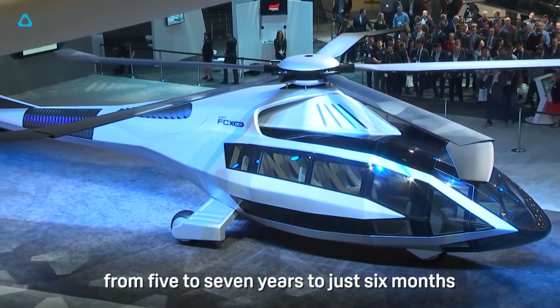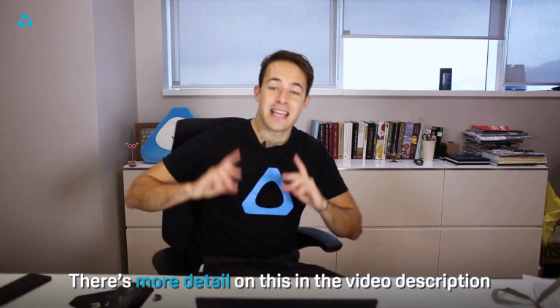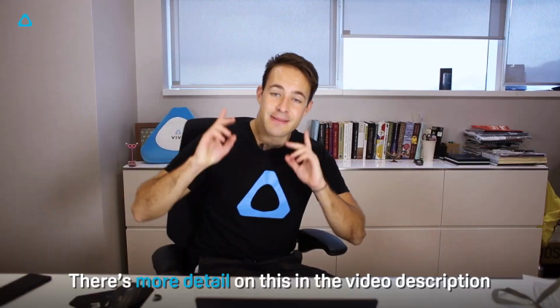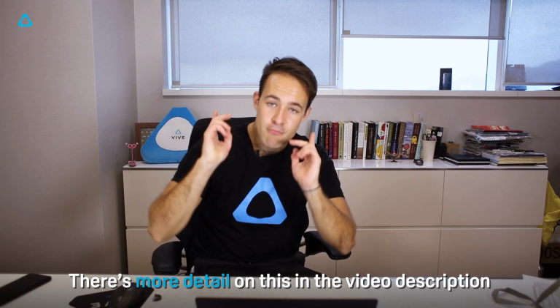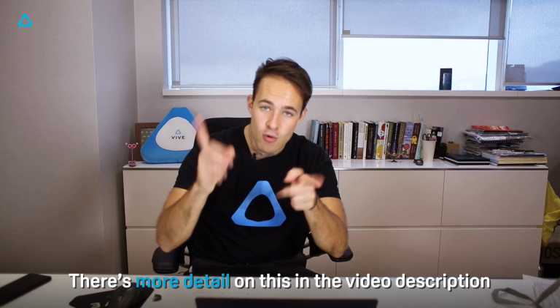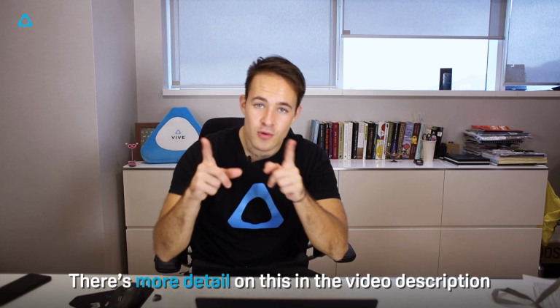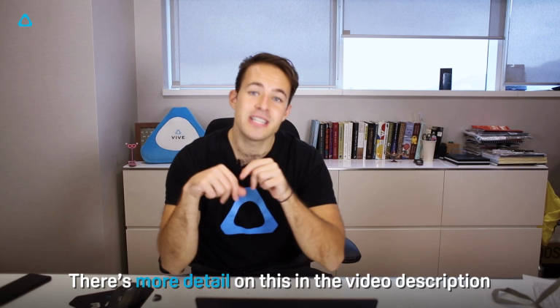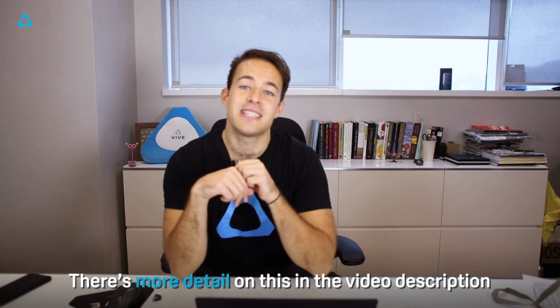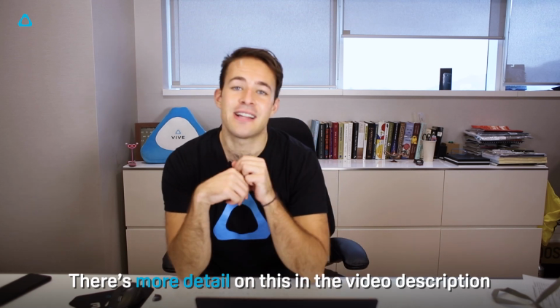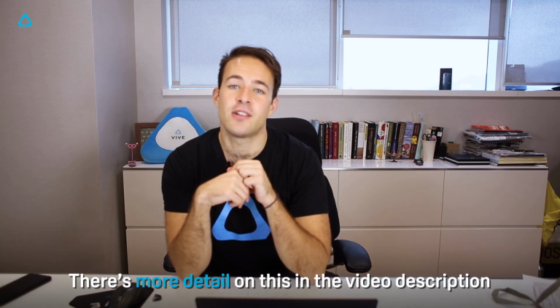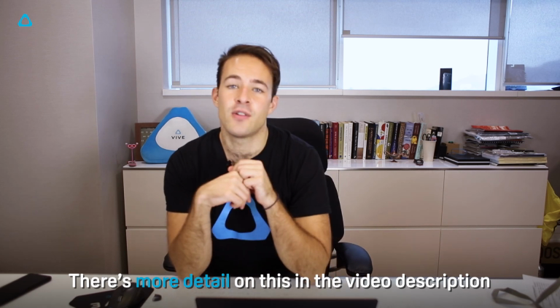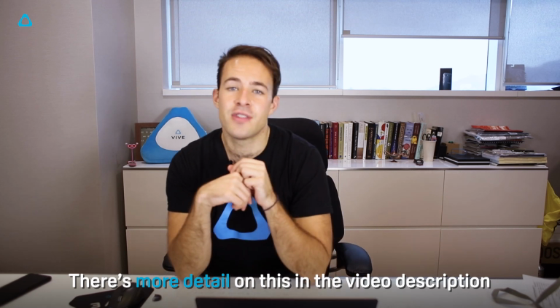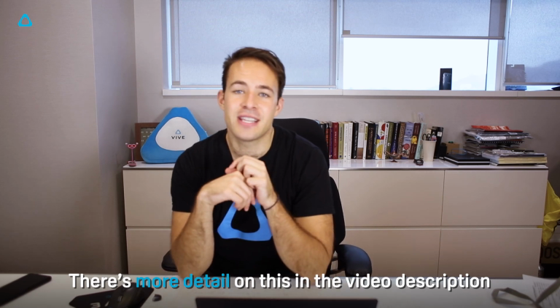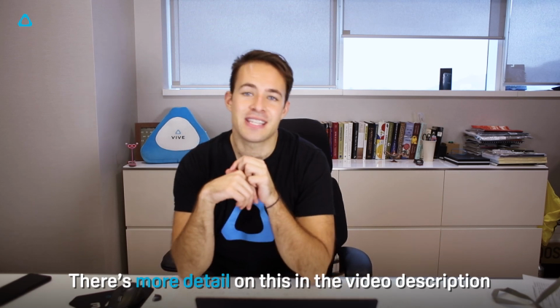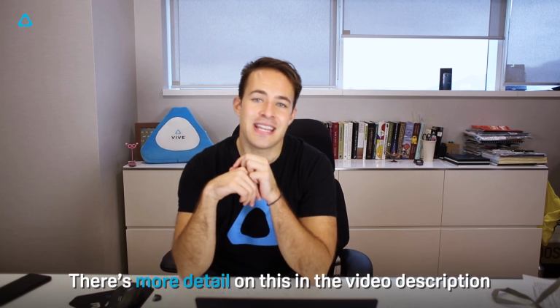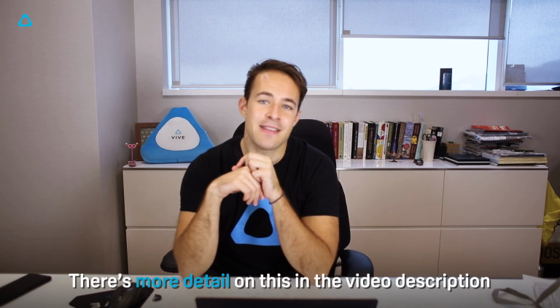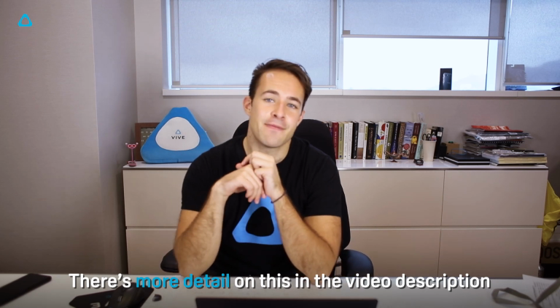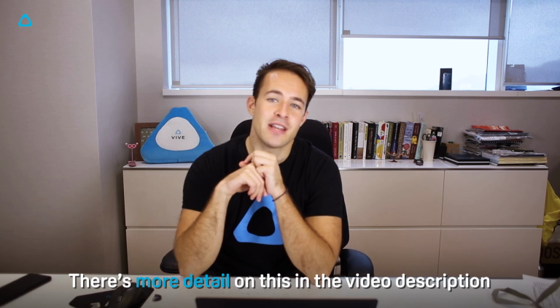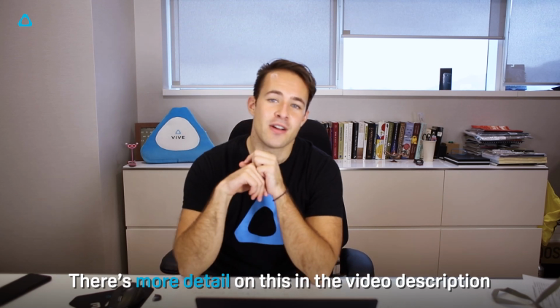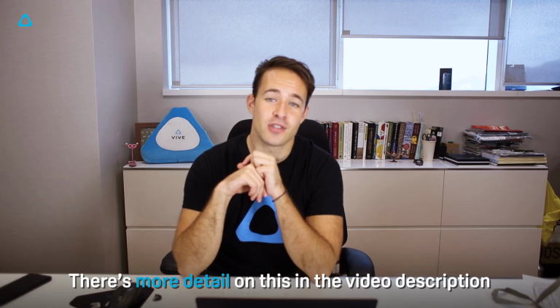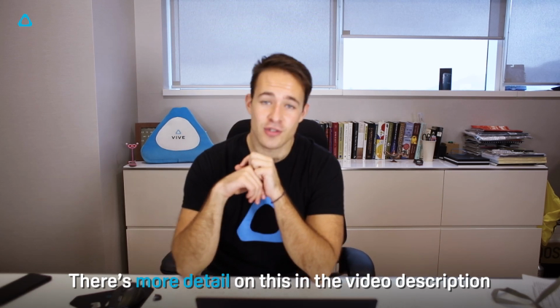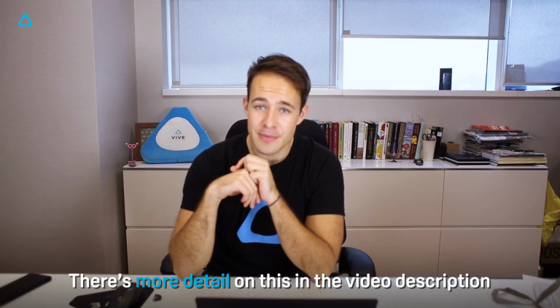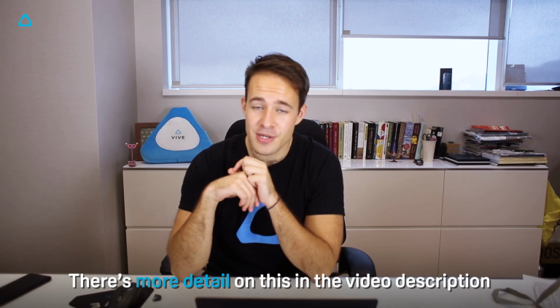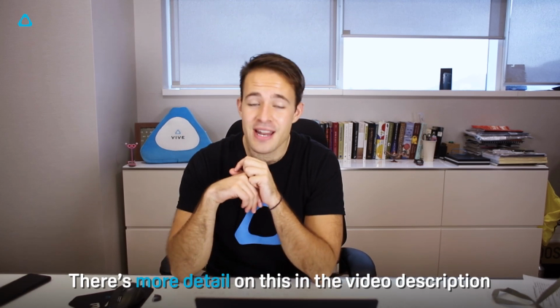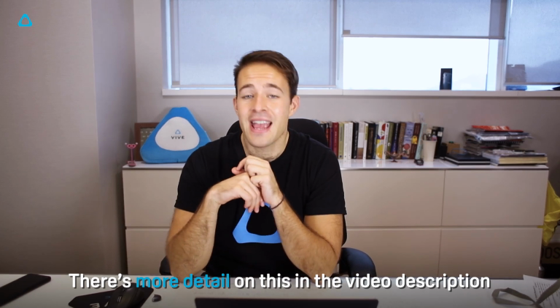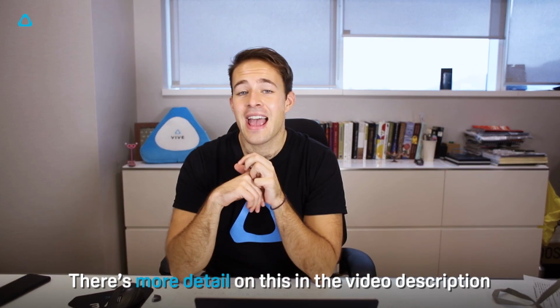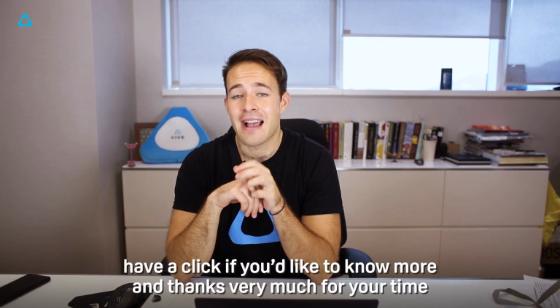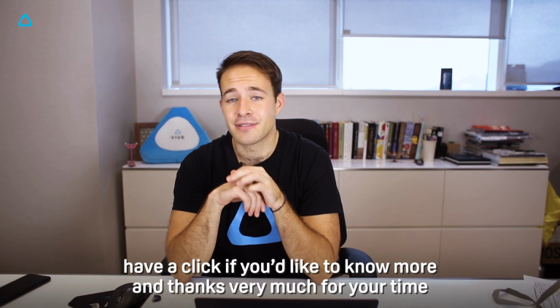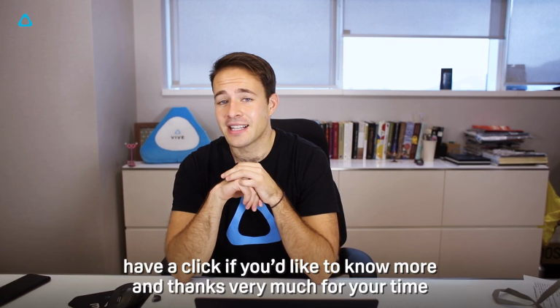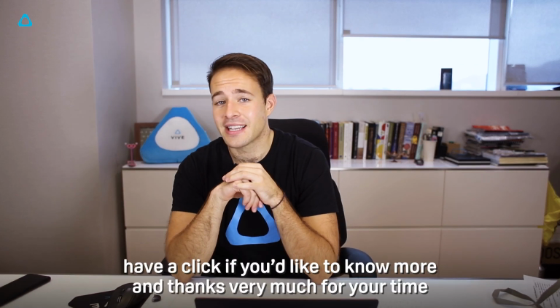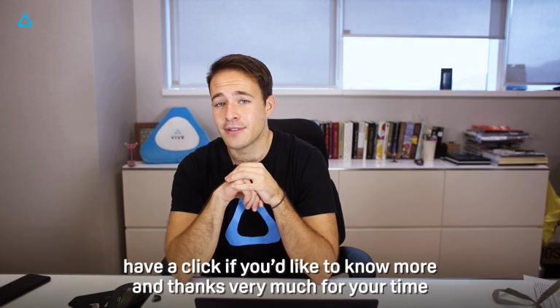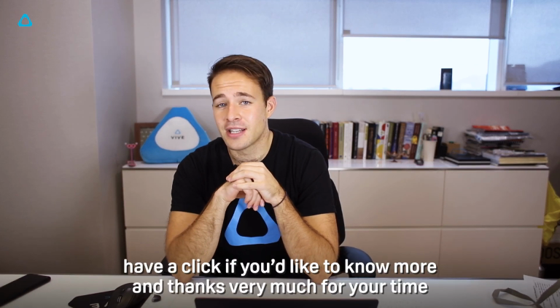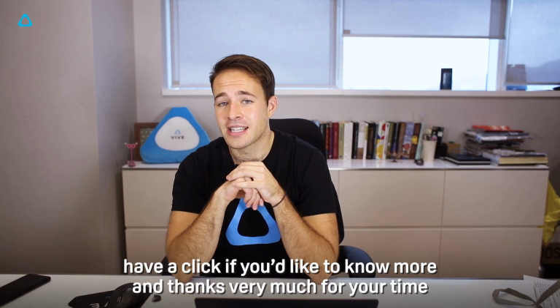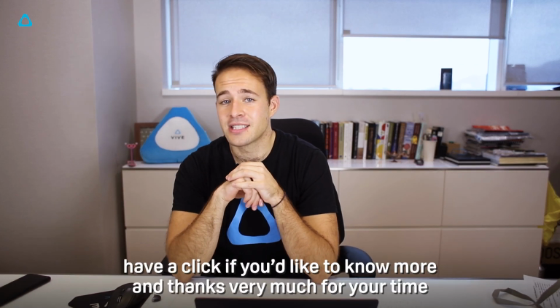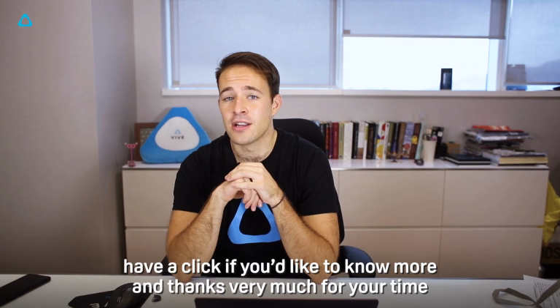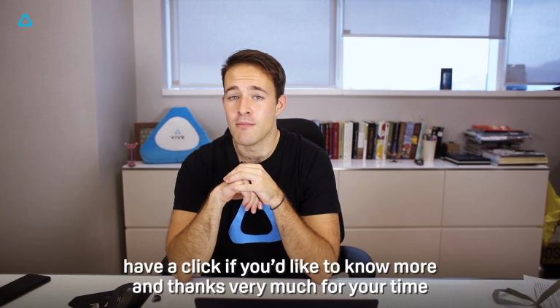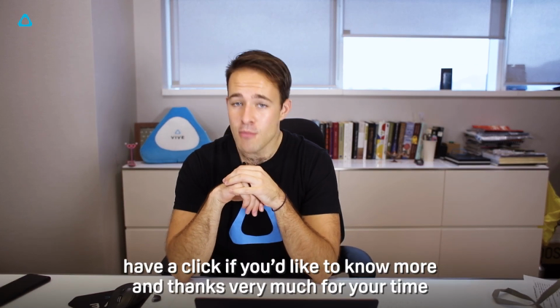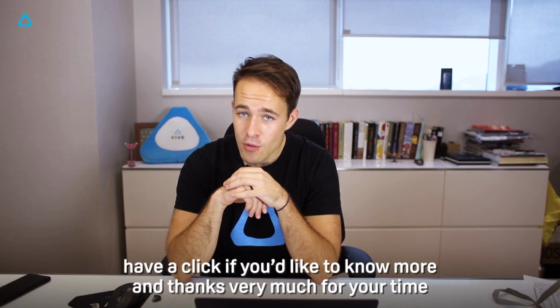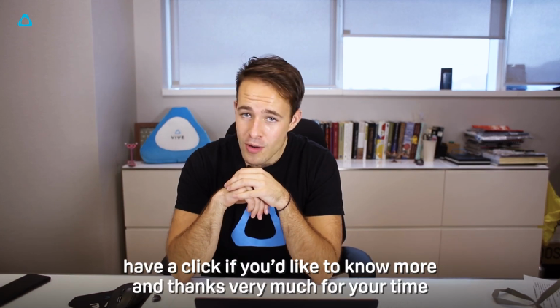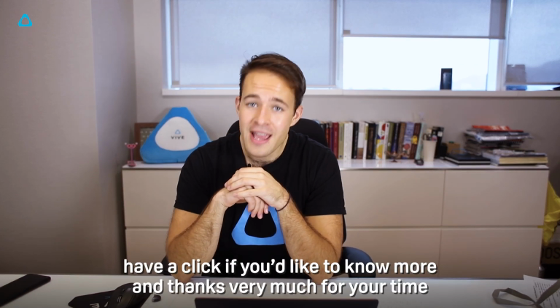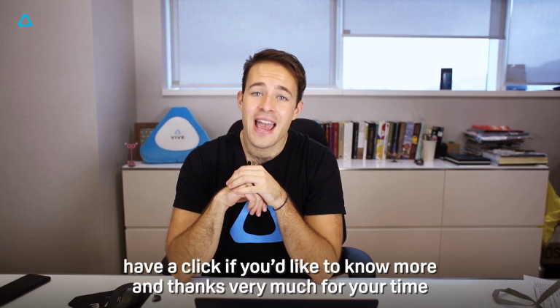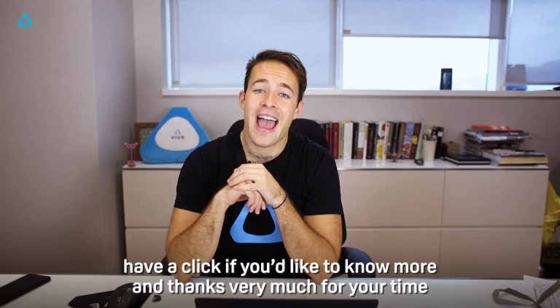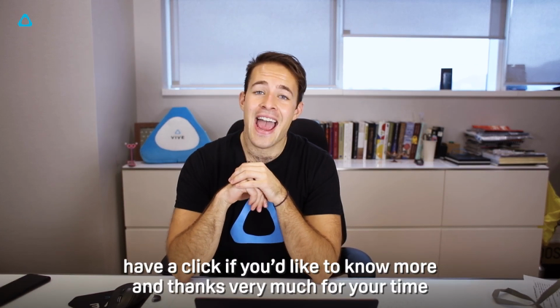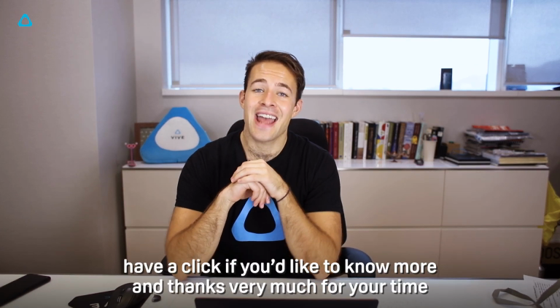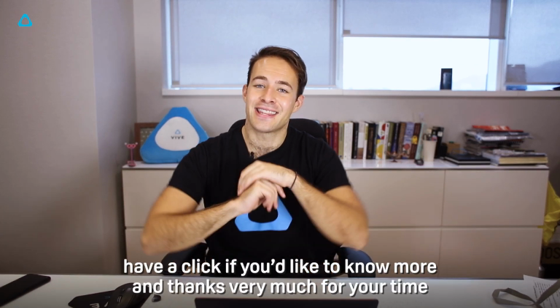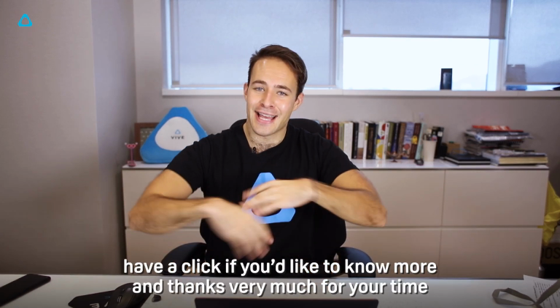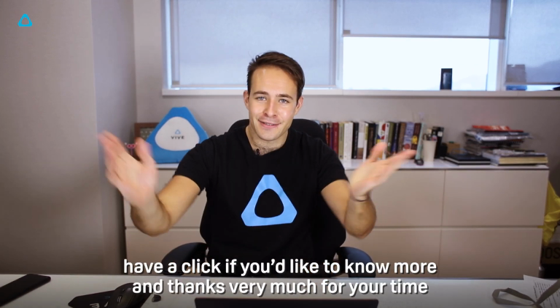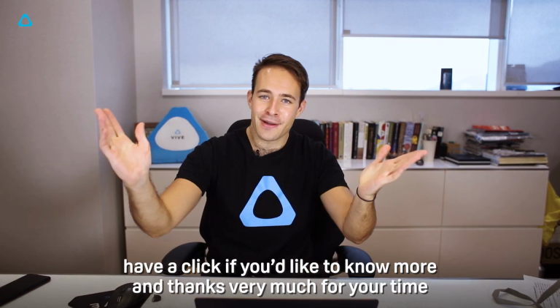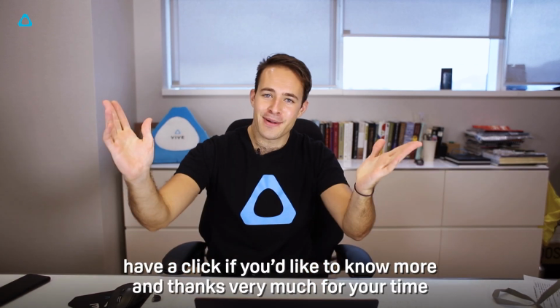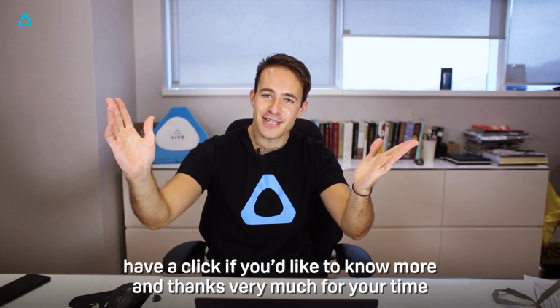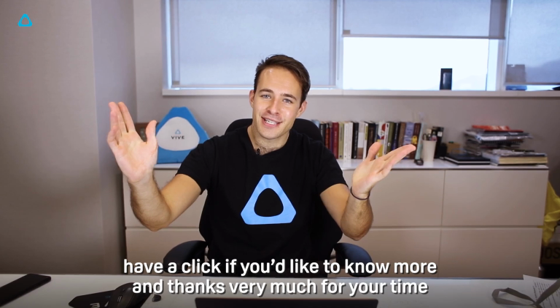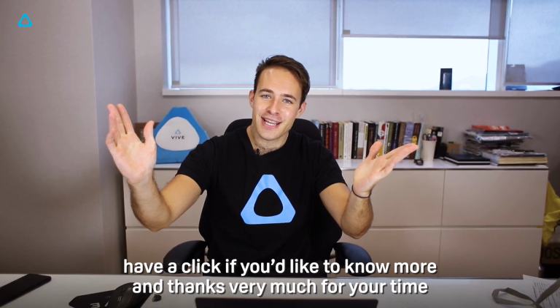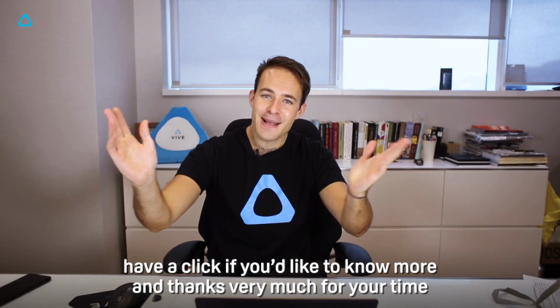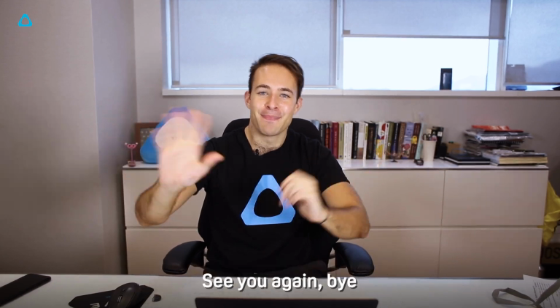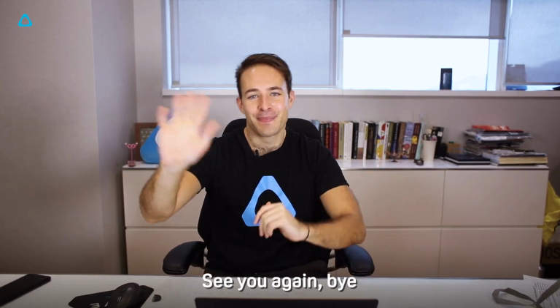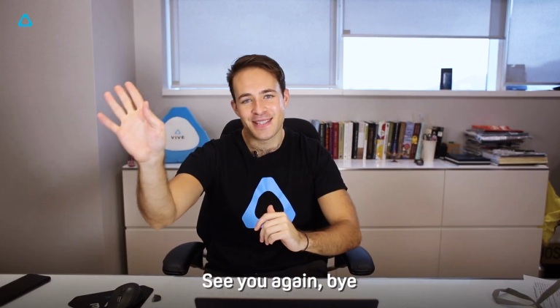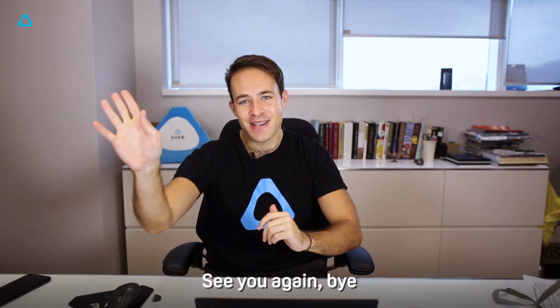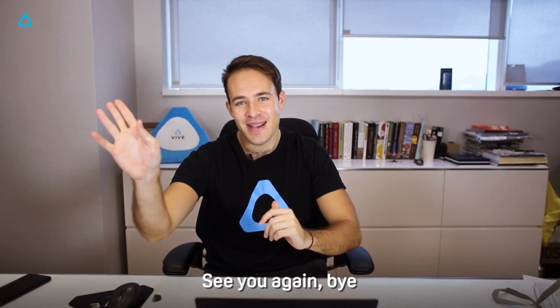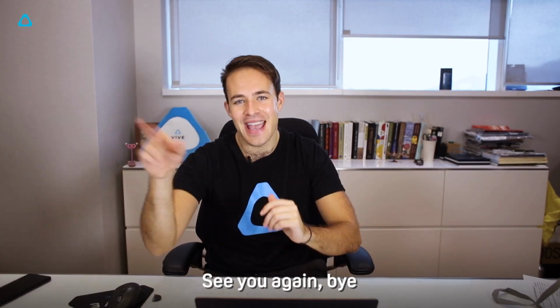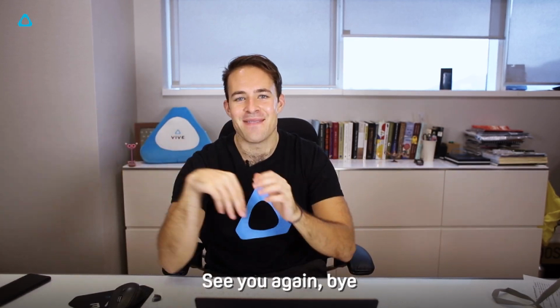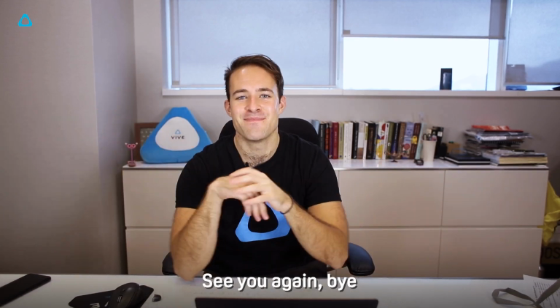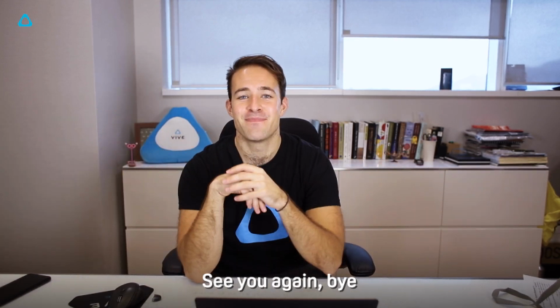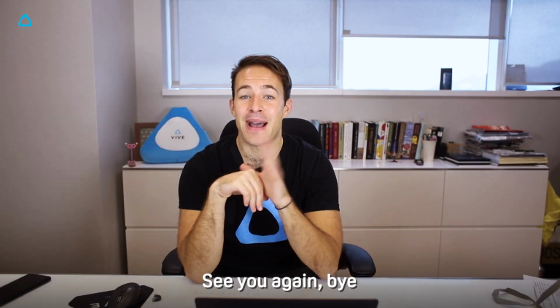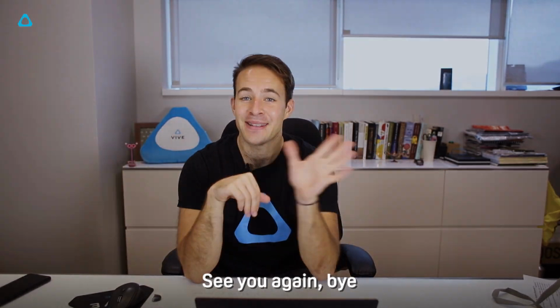There's more detail on this in the video description. Have a click if you'd like to know more, and thanks very much for your time. See you again. Bye.